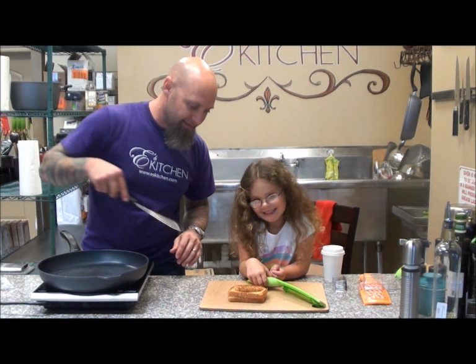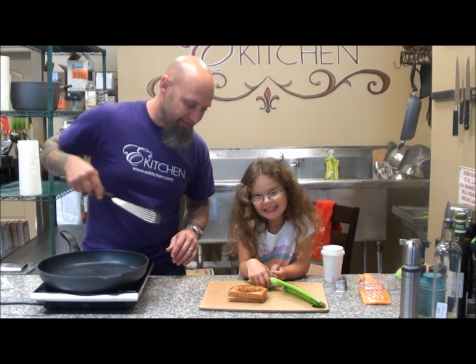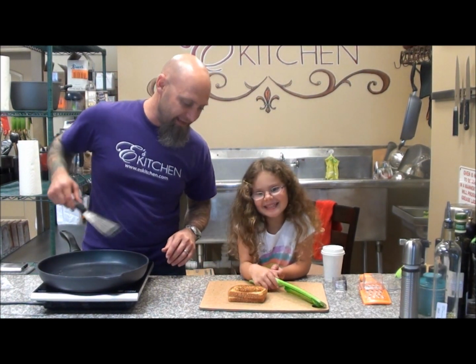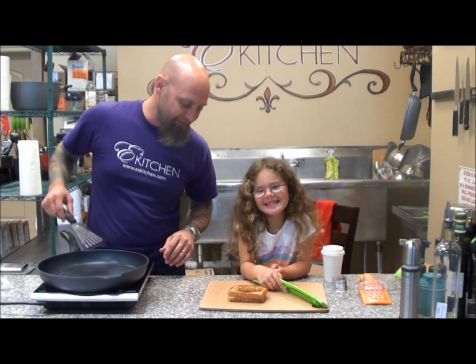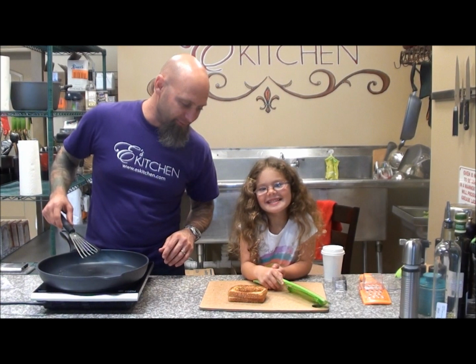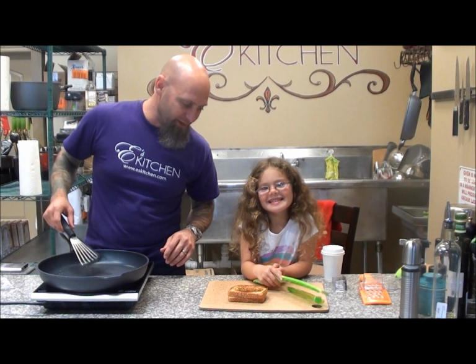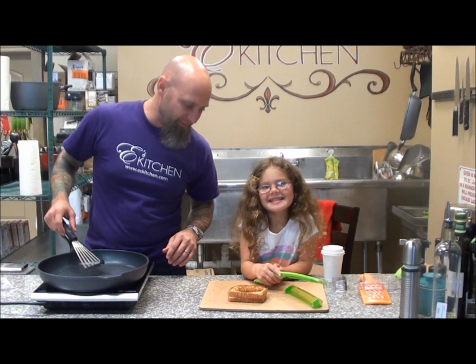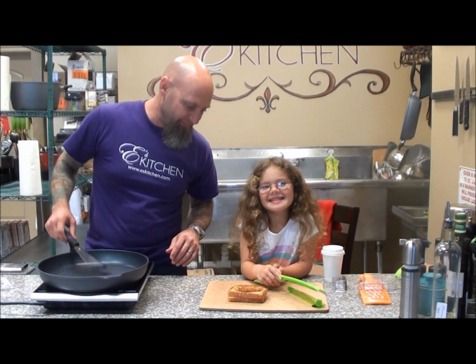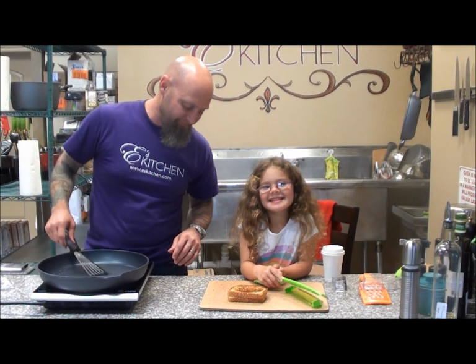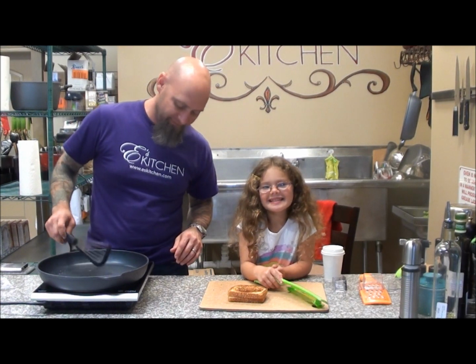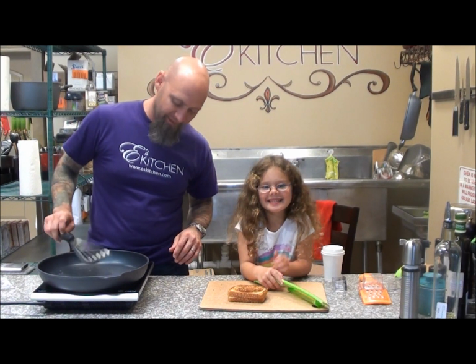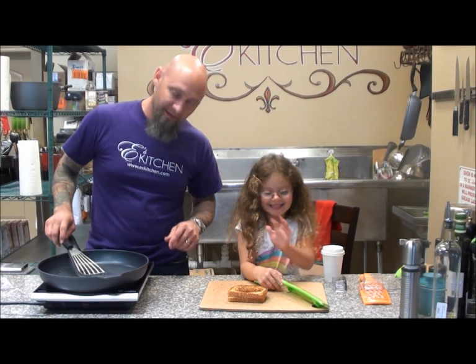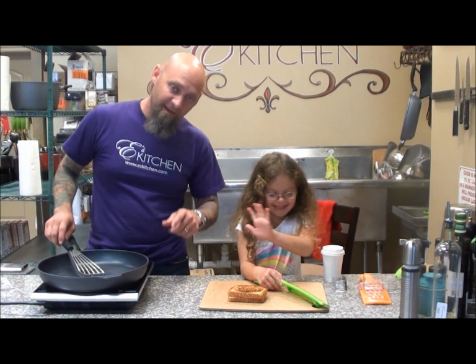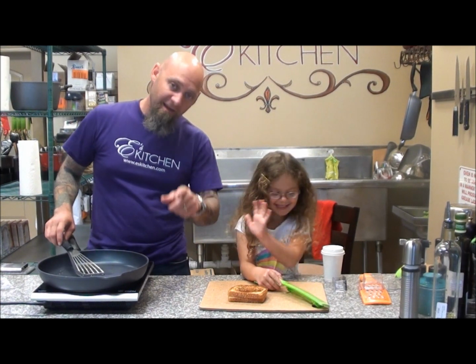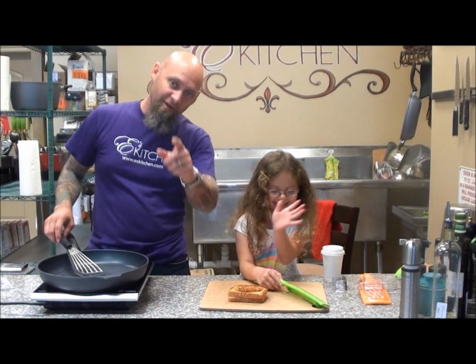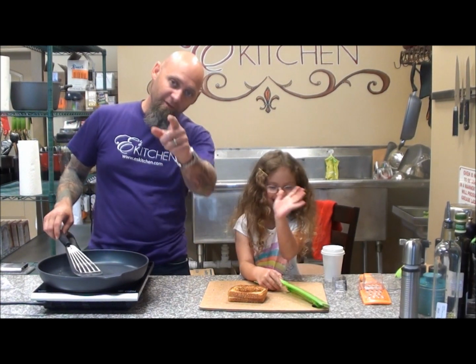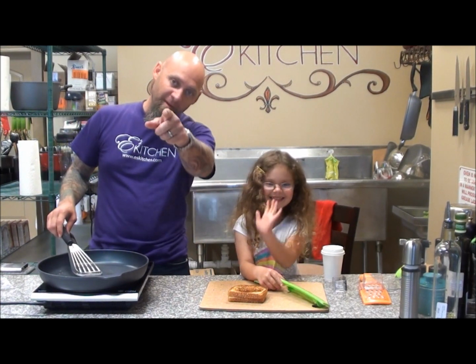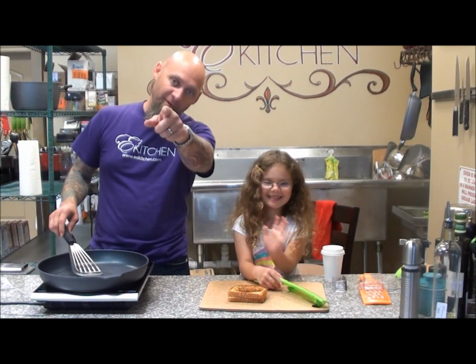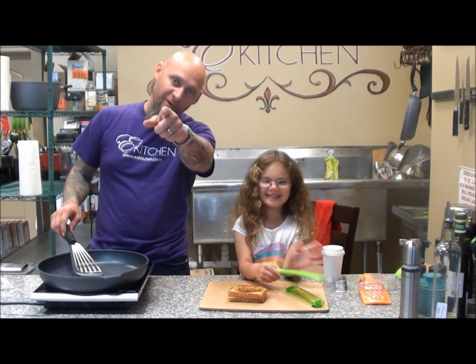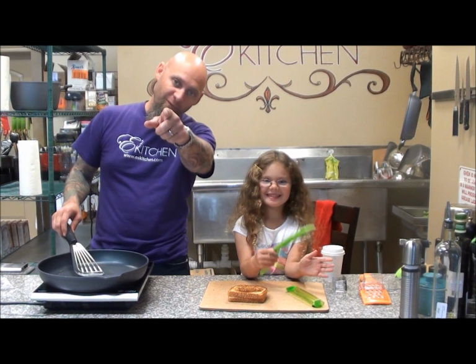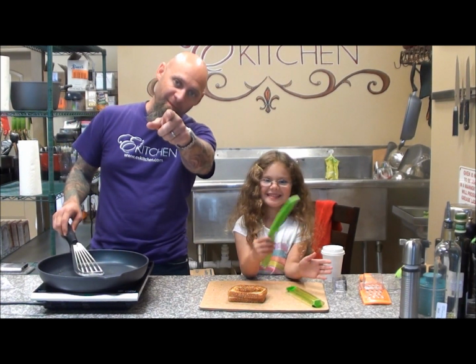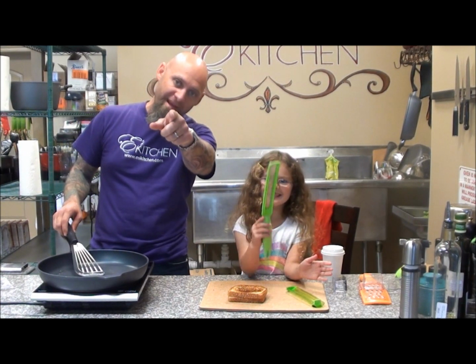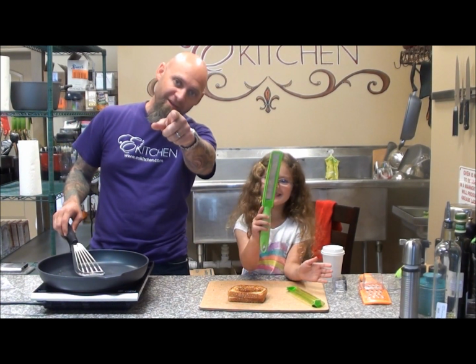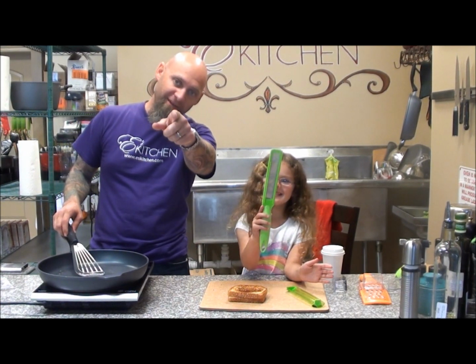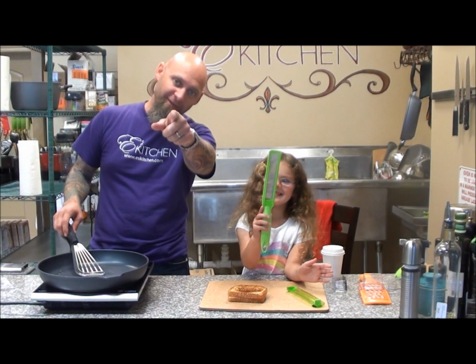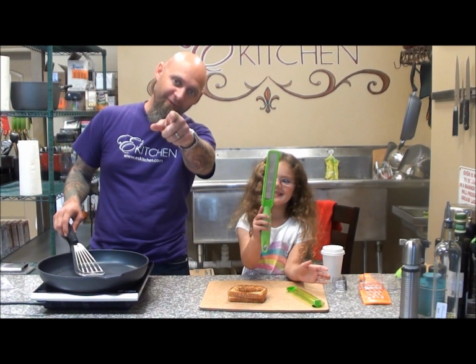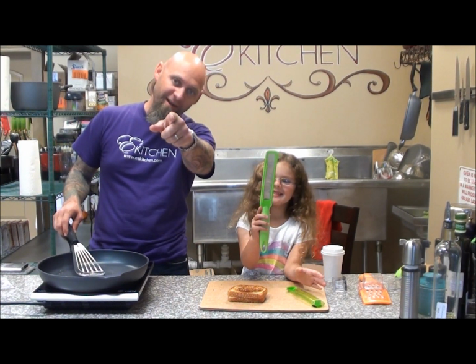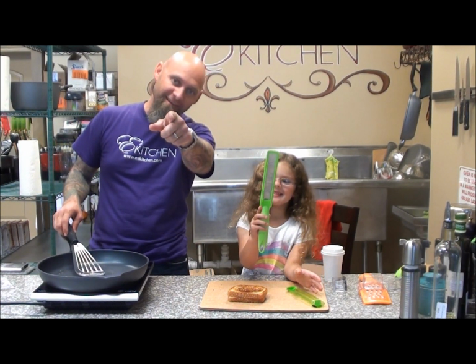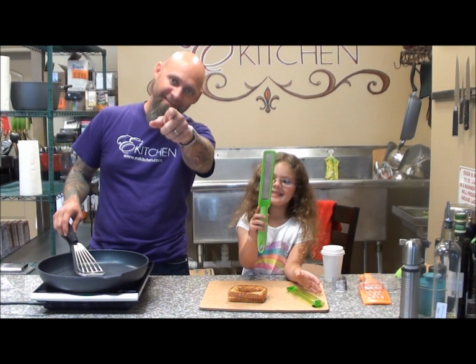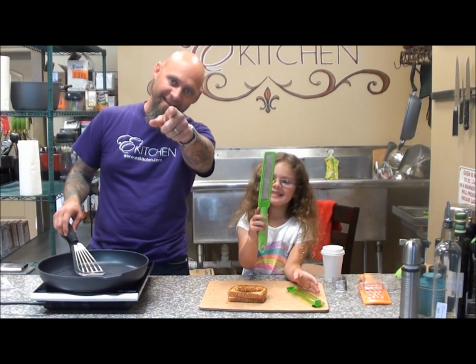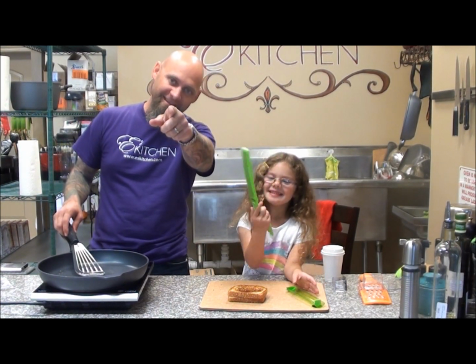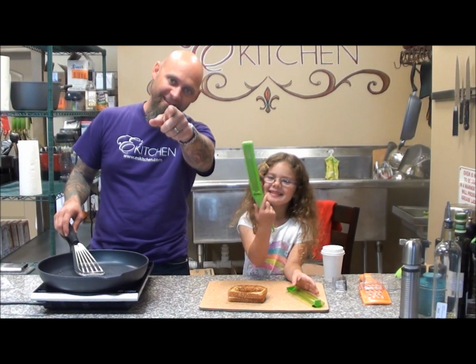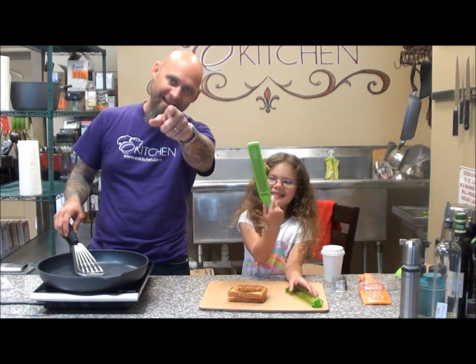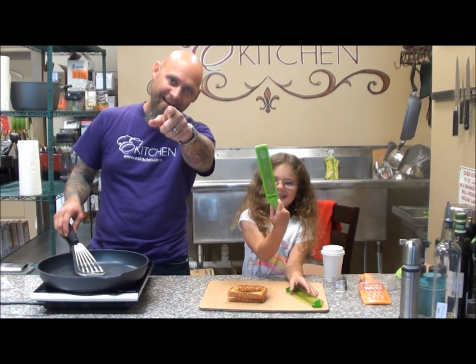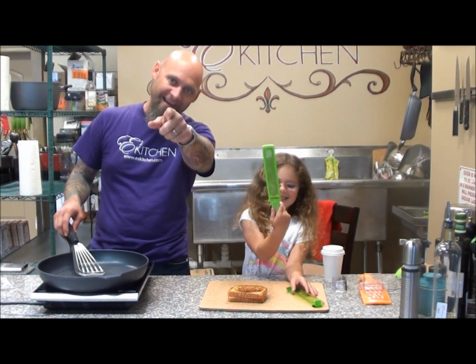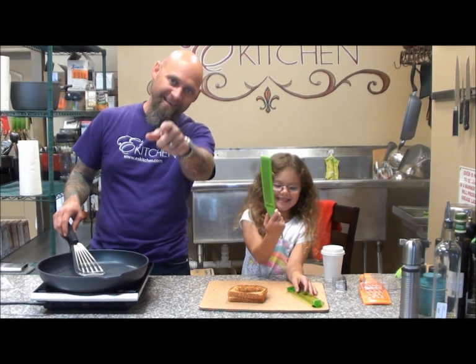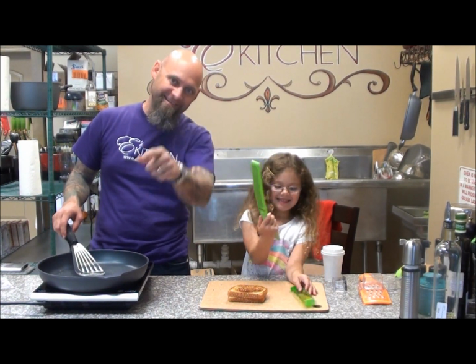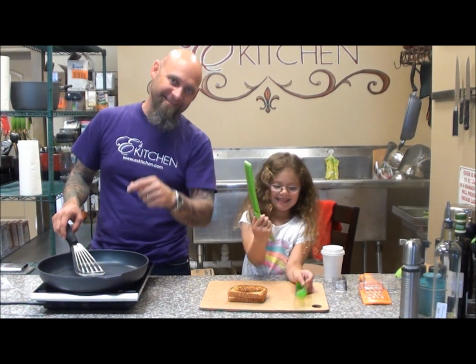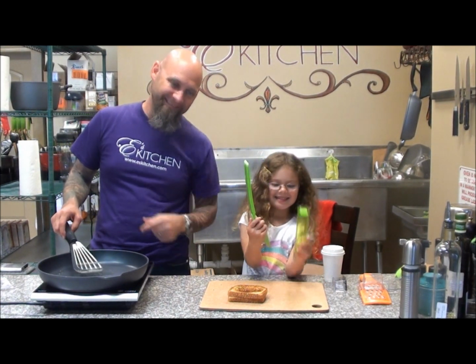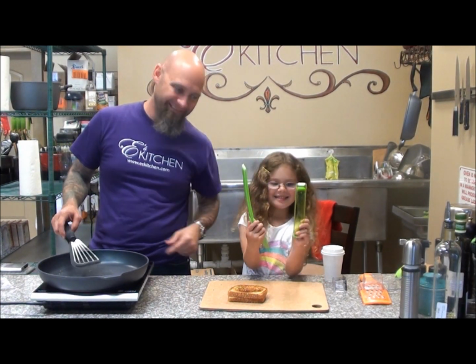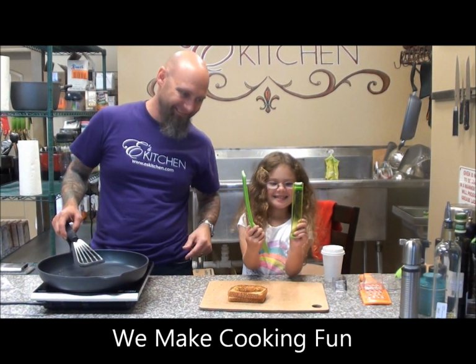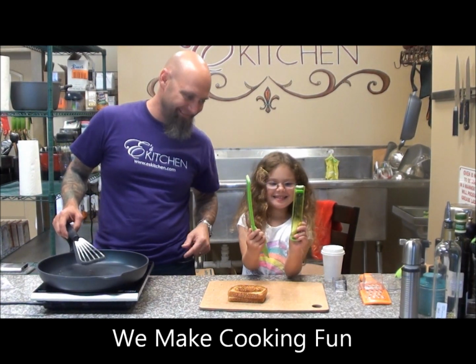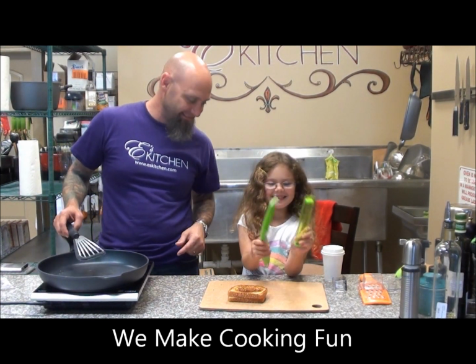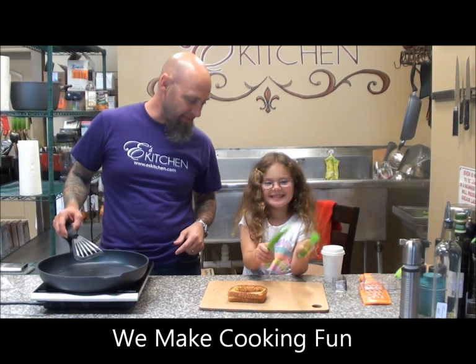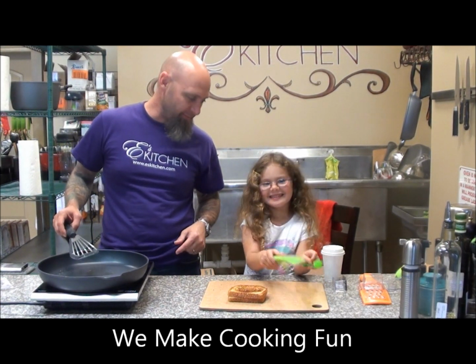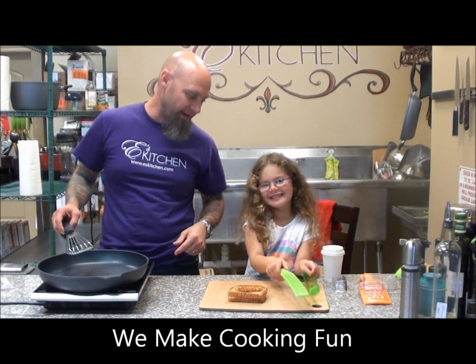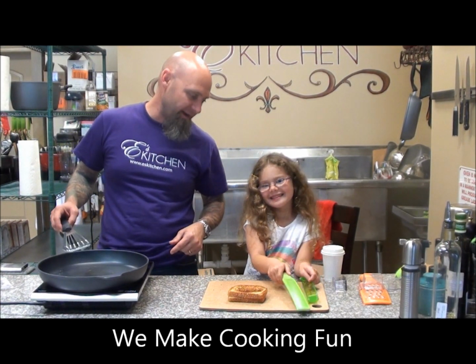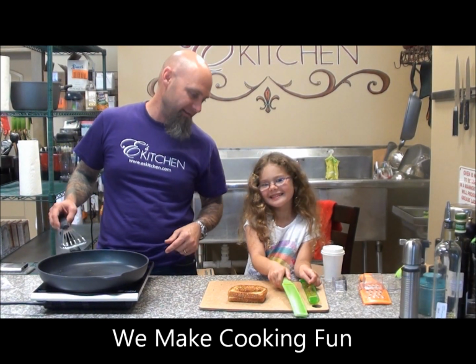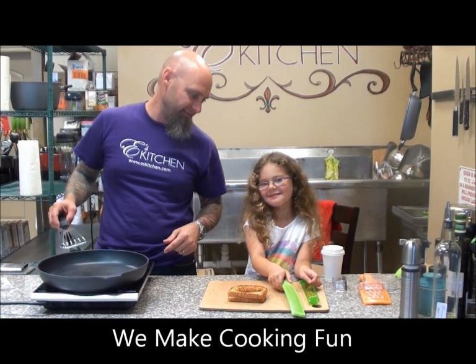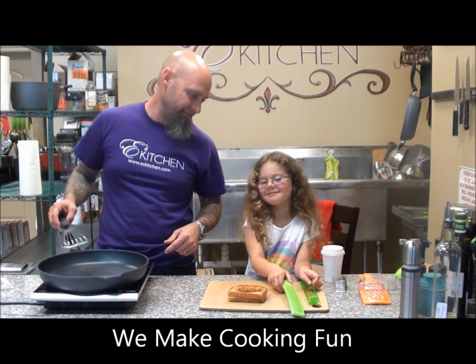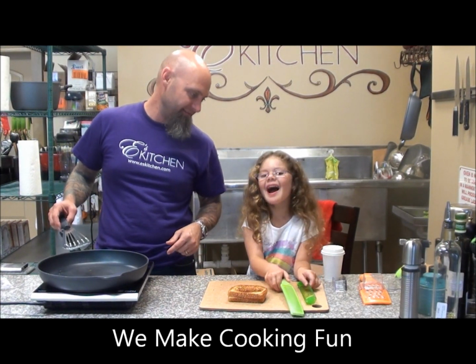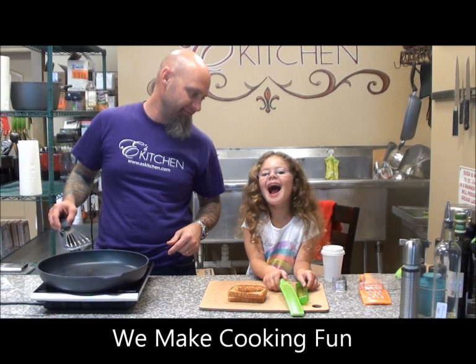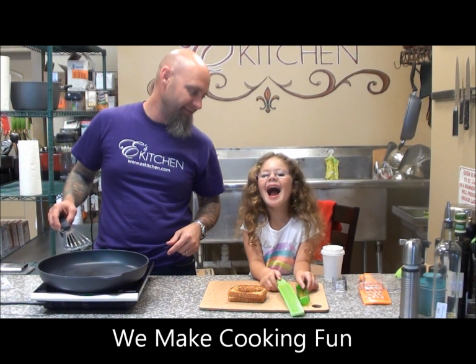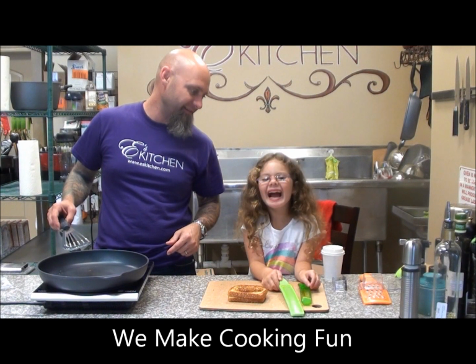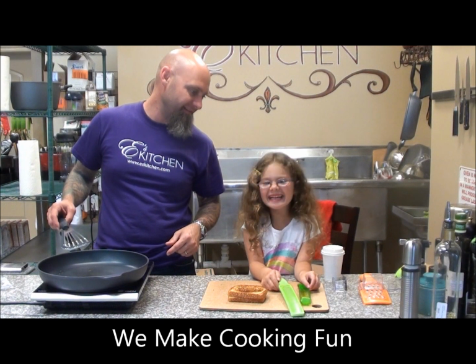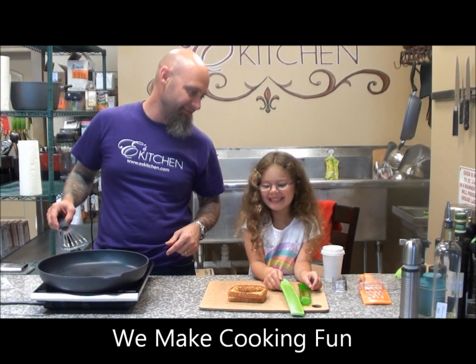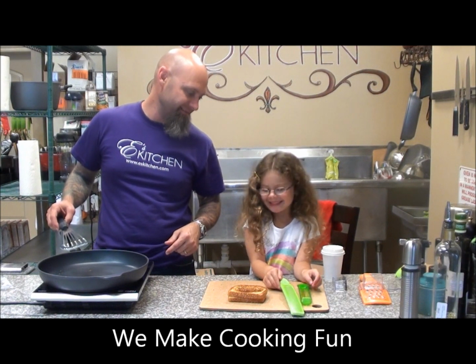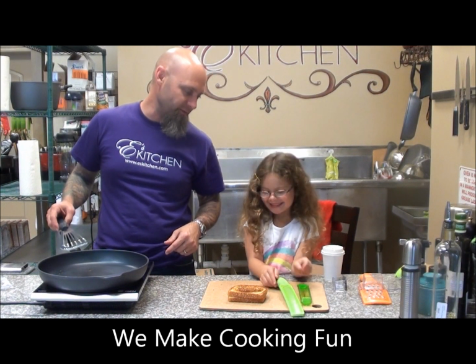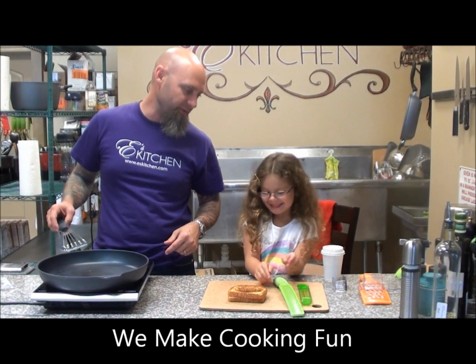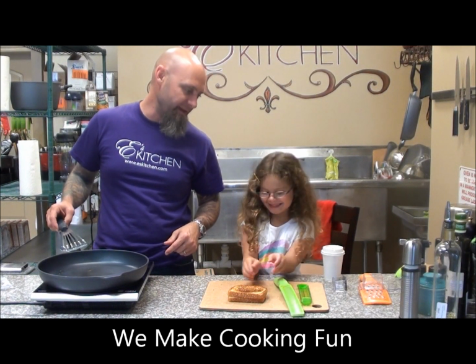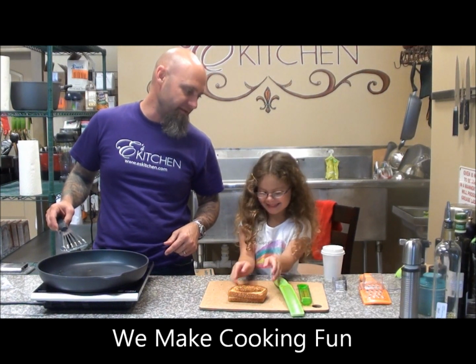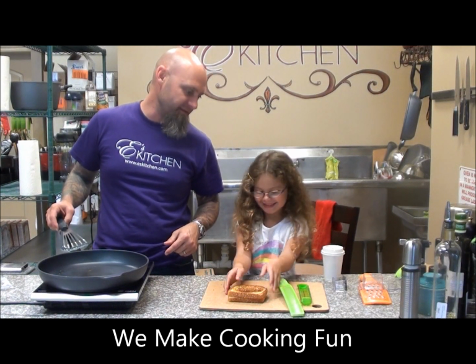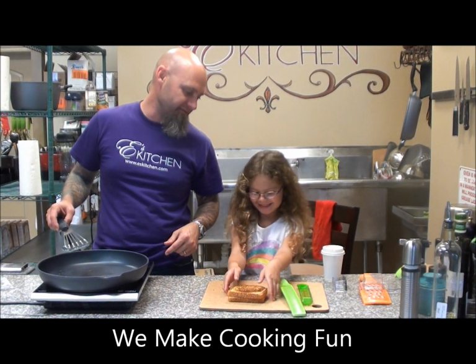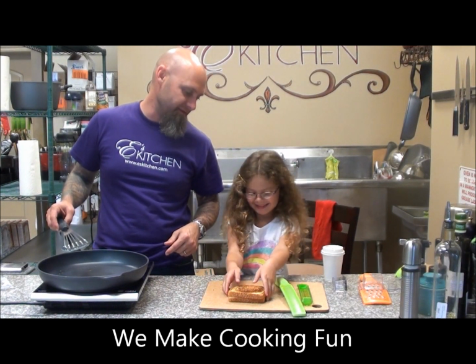That's for Emma. Remember, we make cooking fun. Thanks a lot, guys. Say bye. Bye. We make cooking fun.